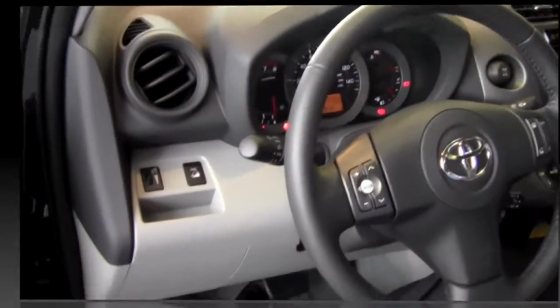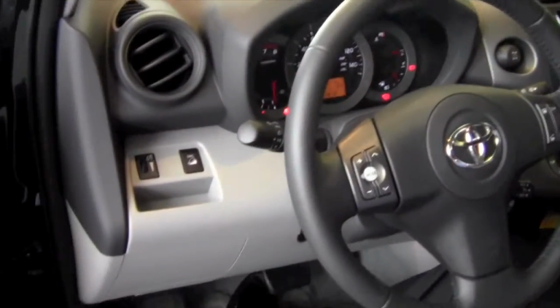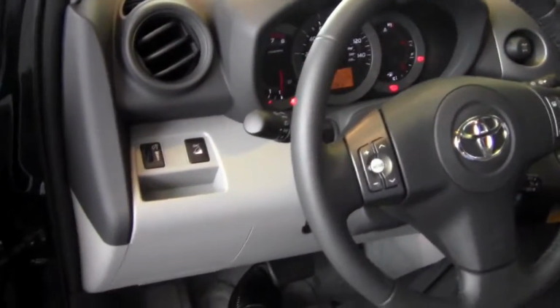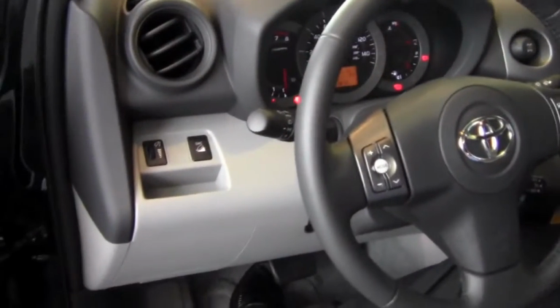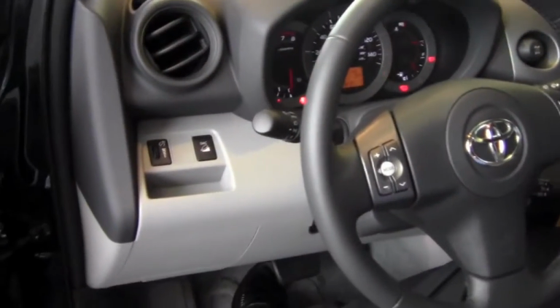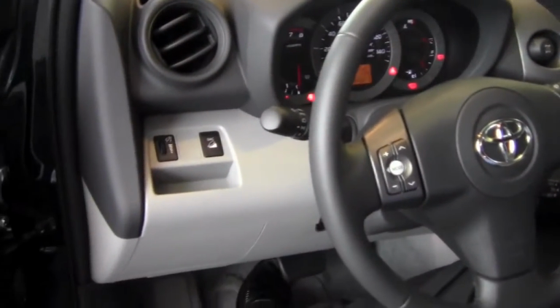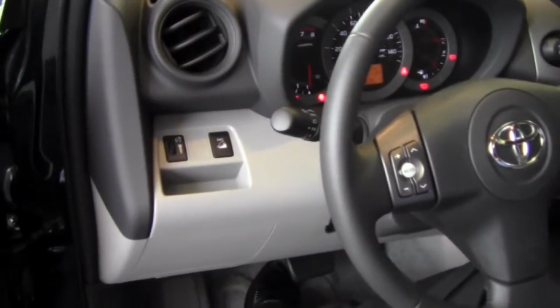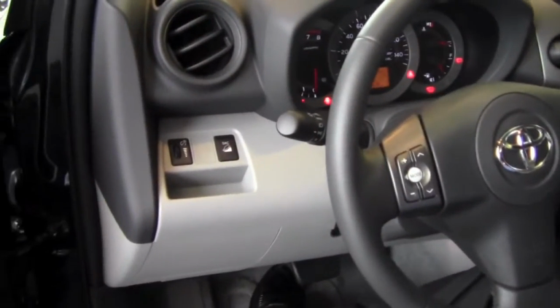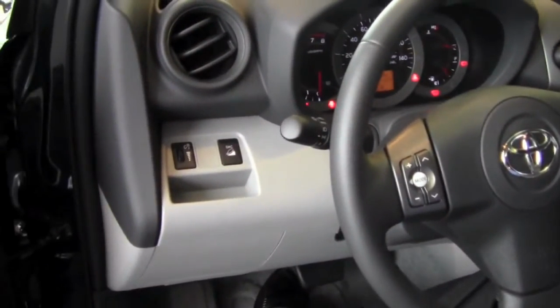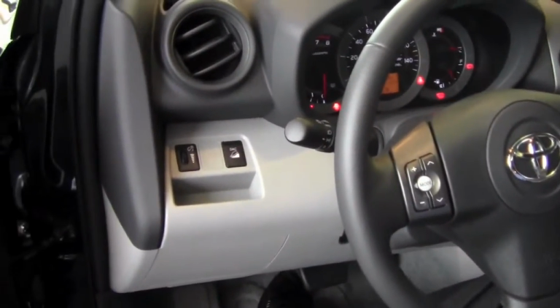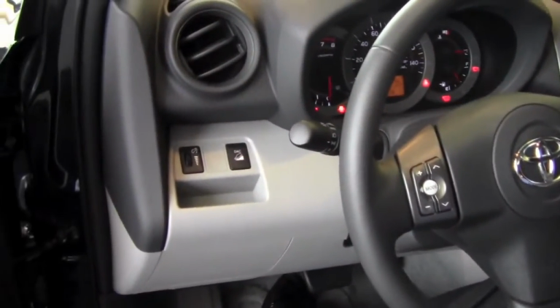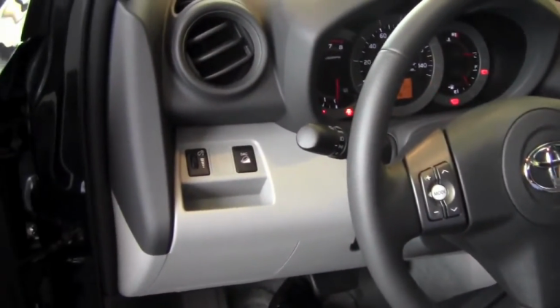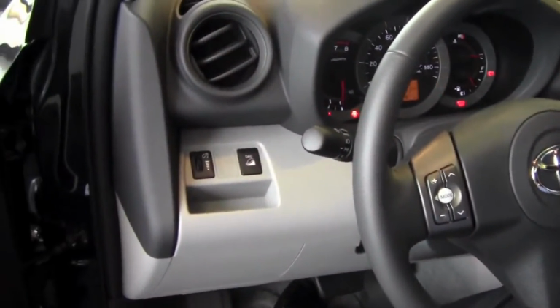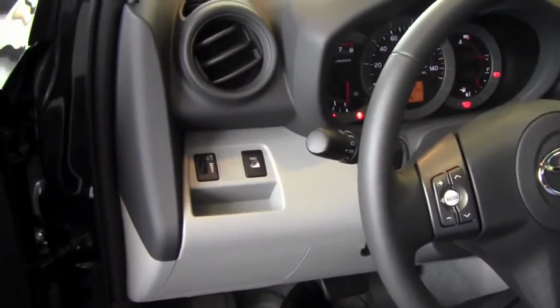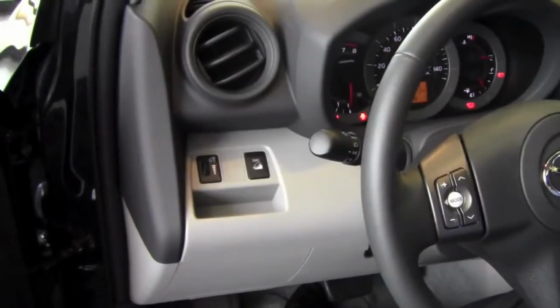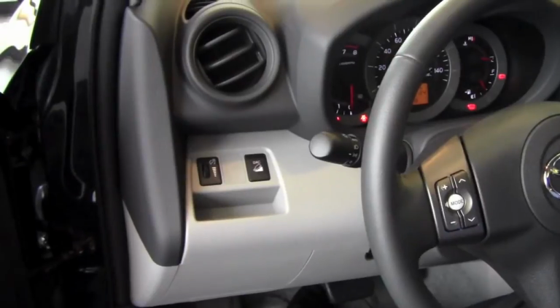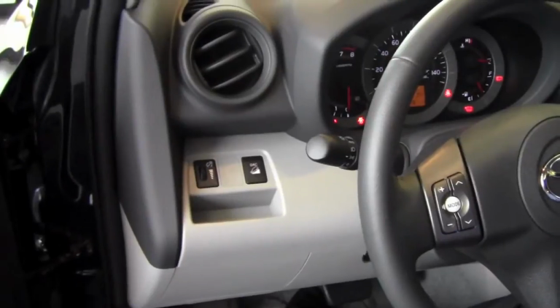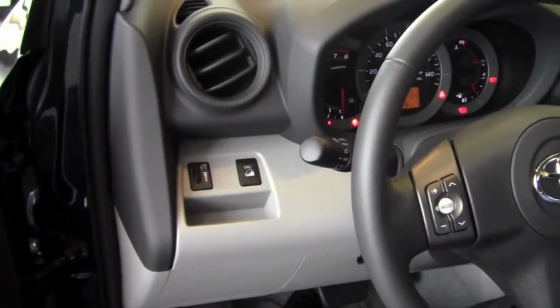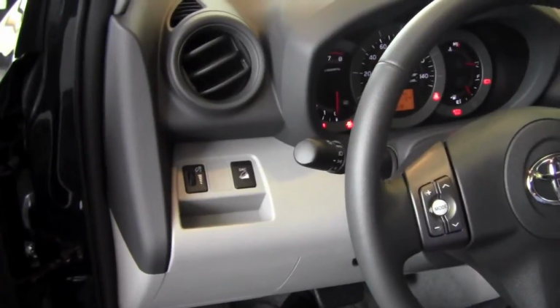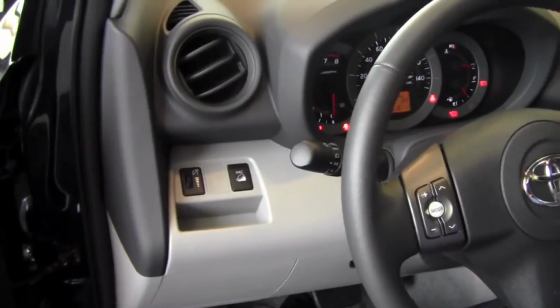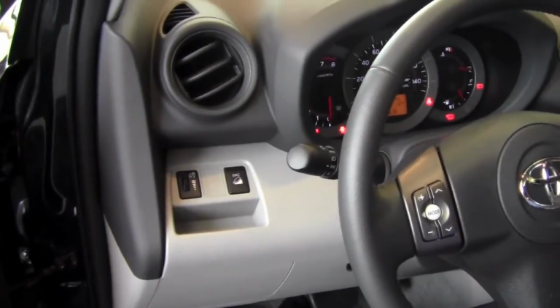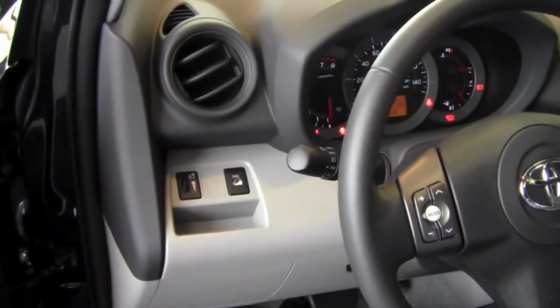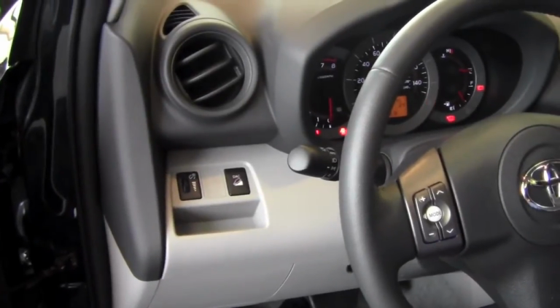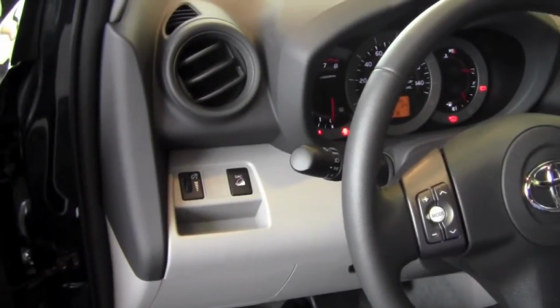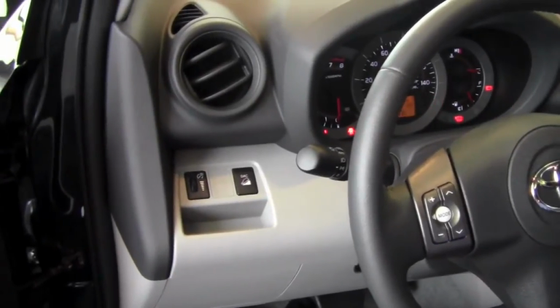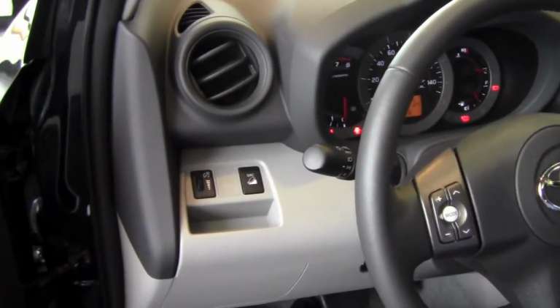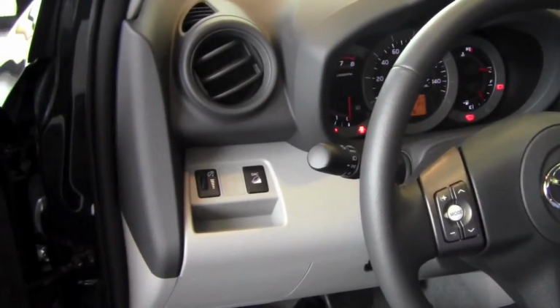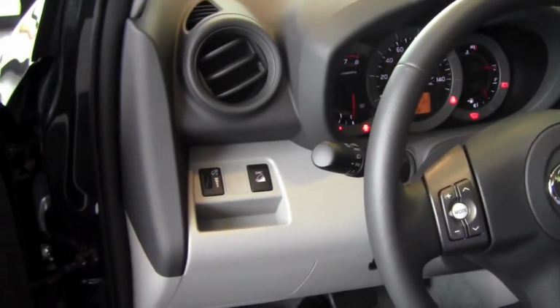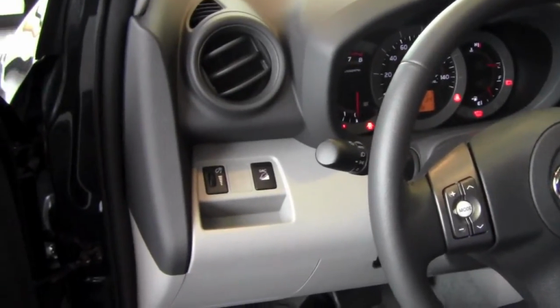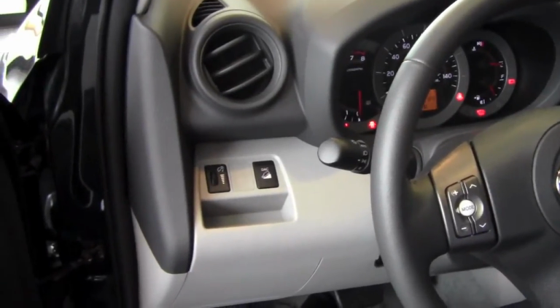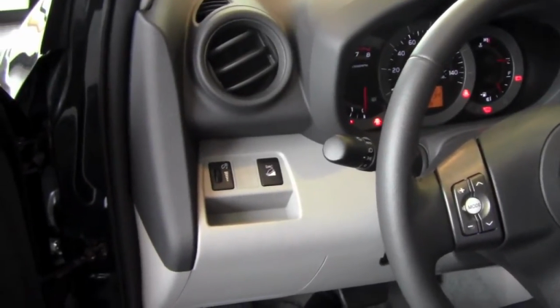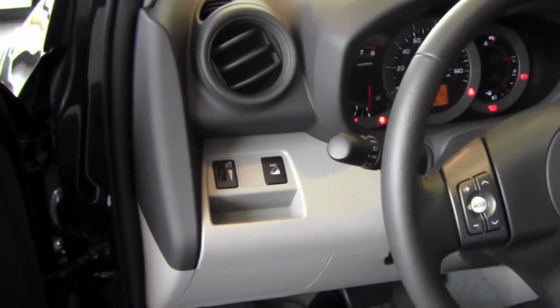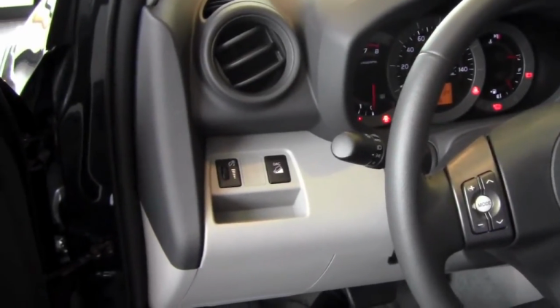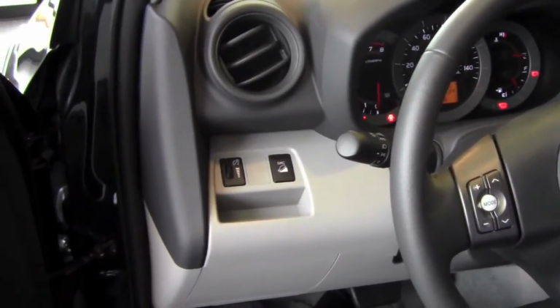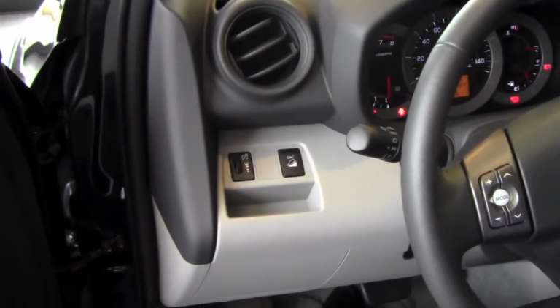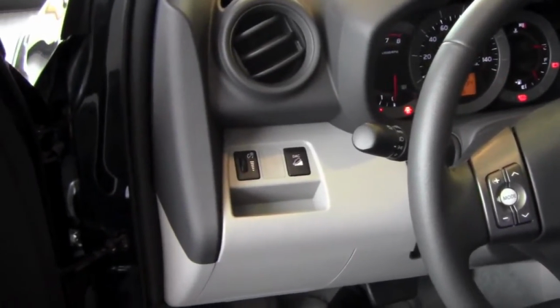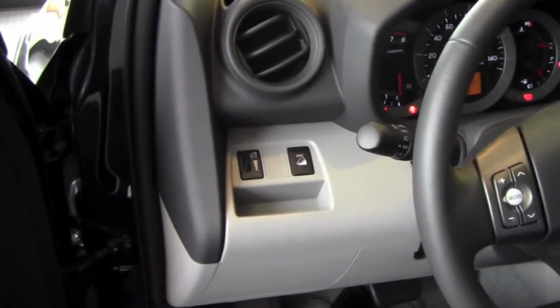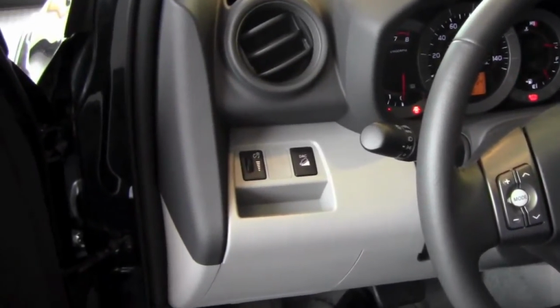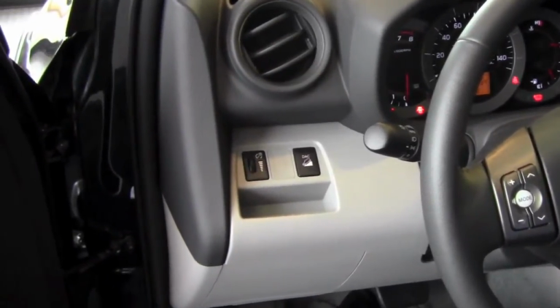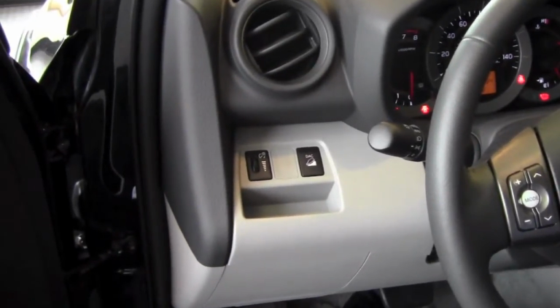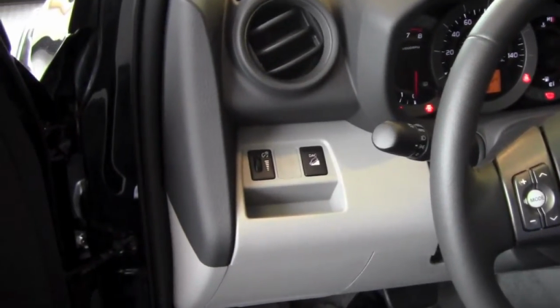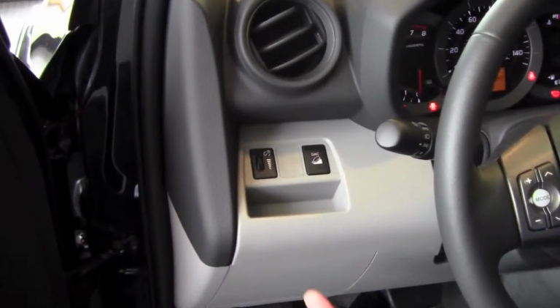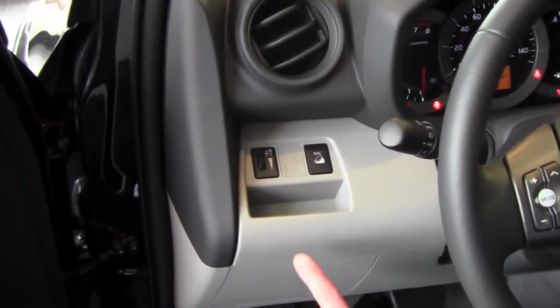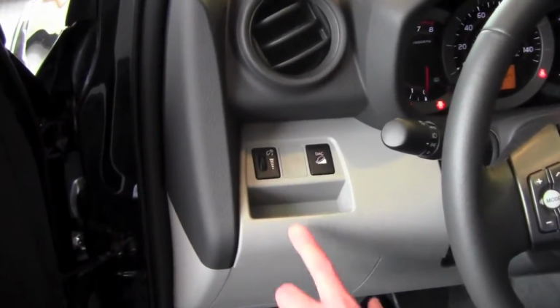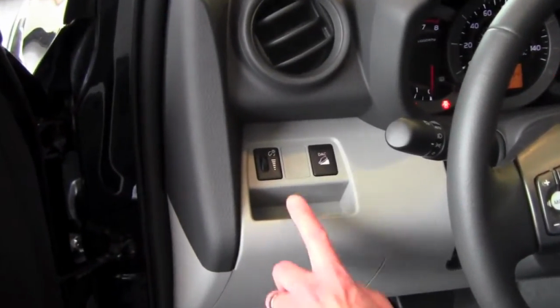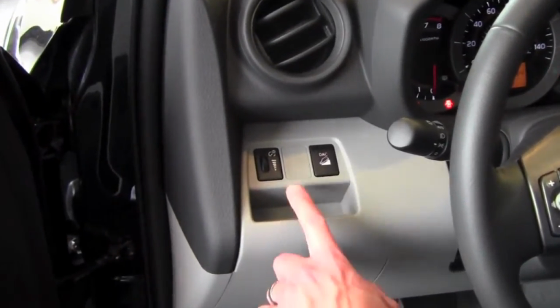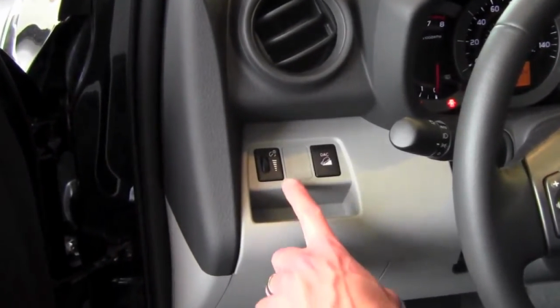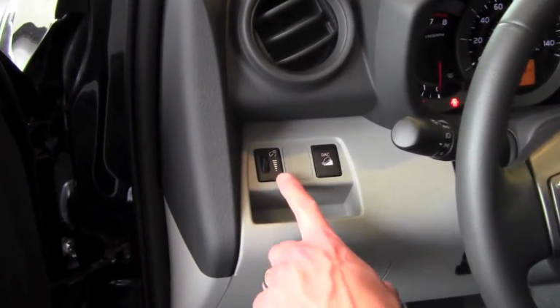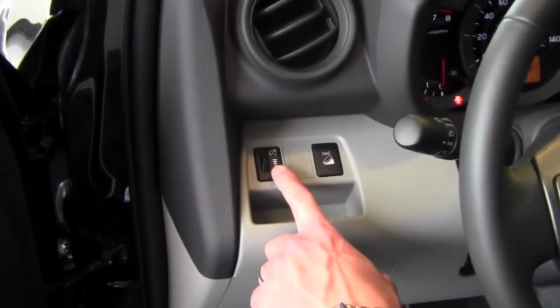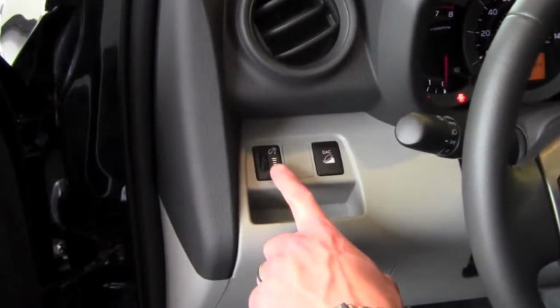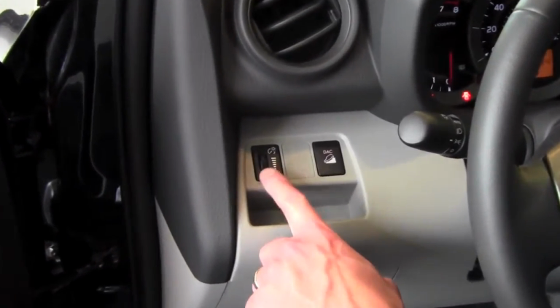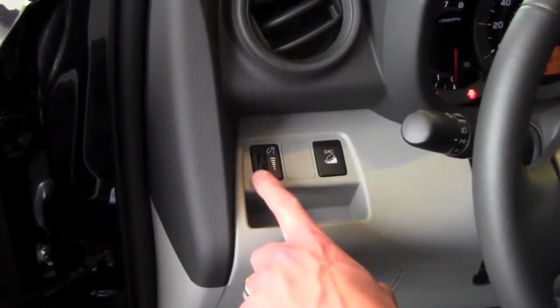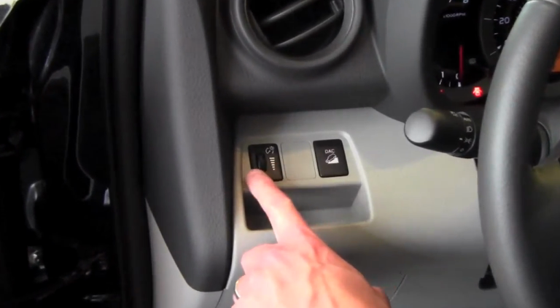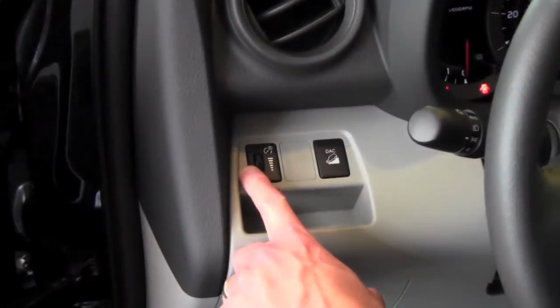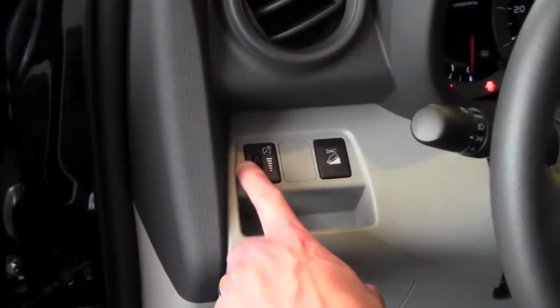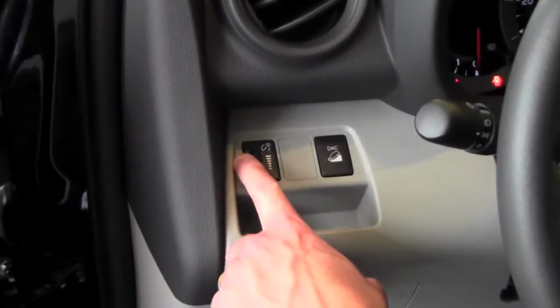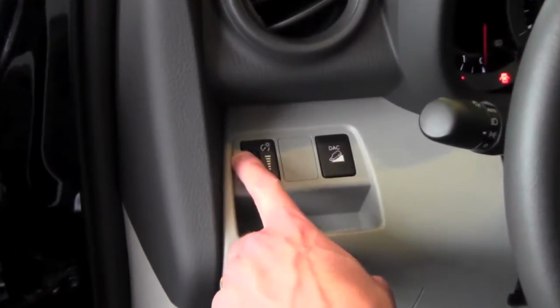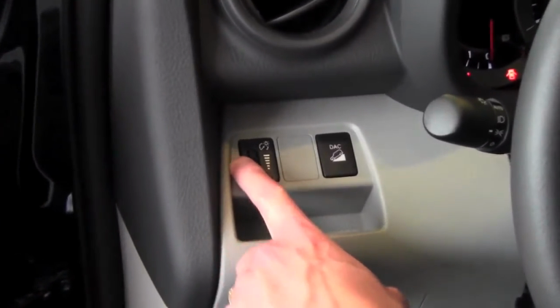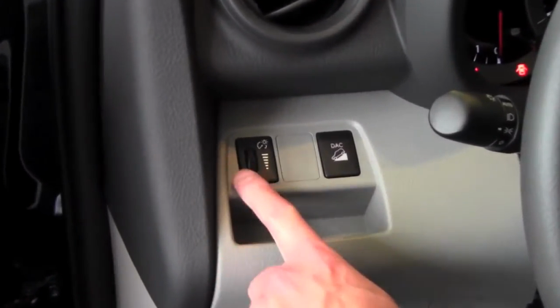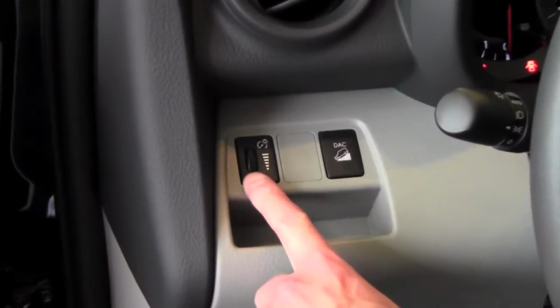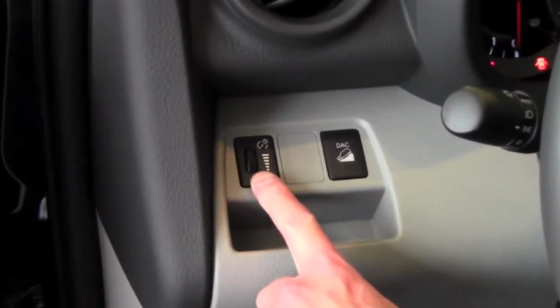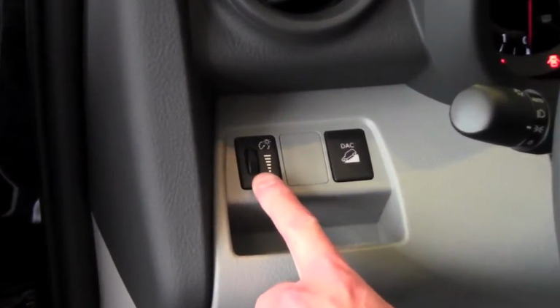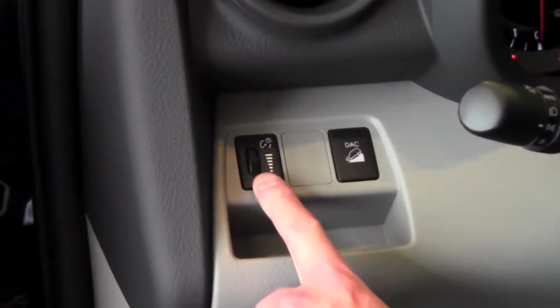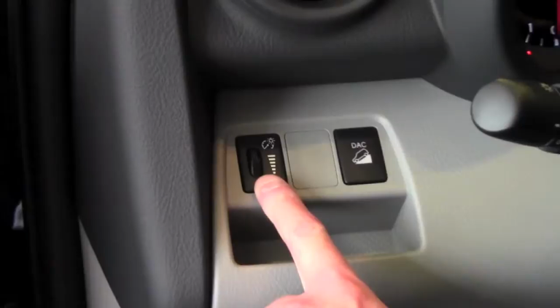When you get into the vehicle, if you look to the left of your steering wheel on the dash, you're going to see this dial right here.